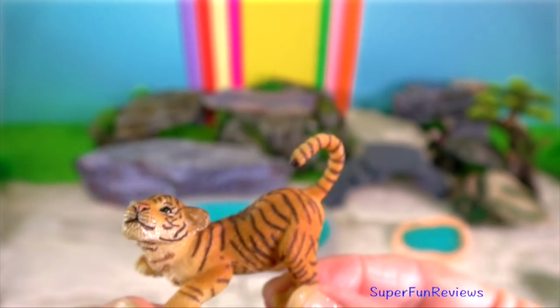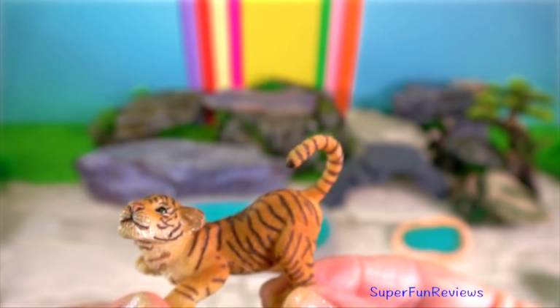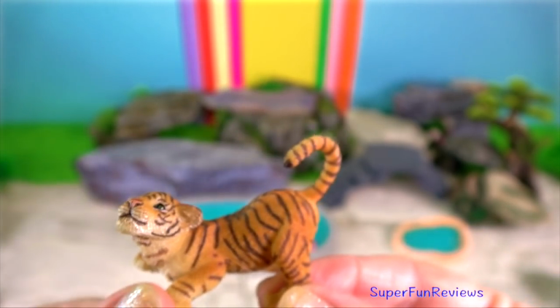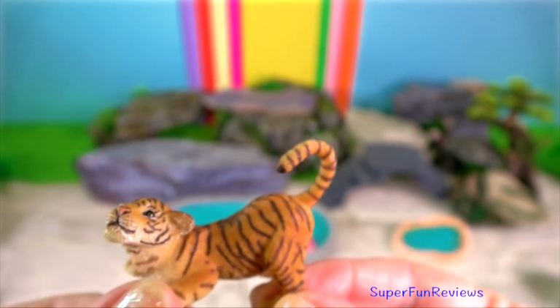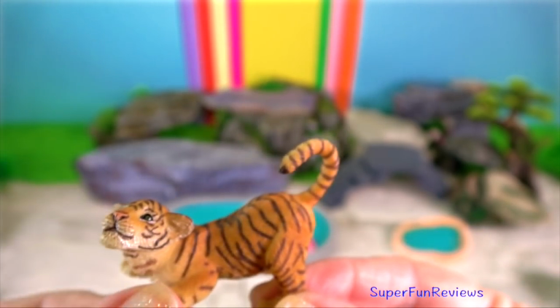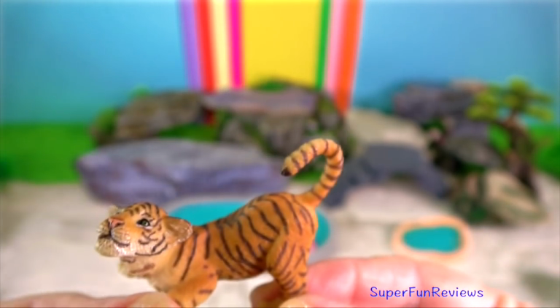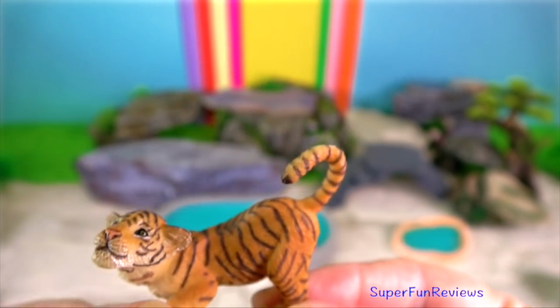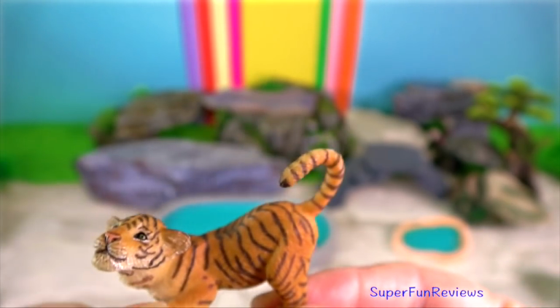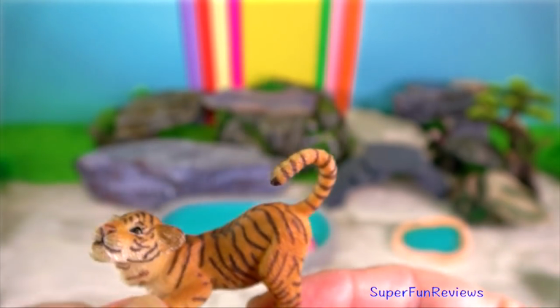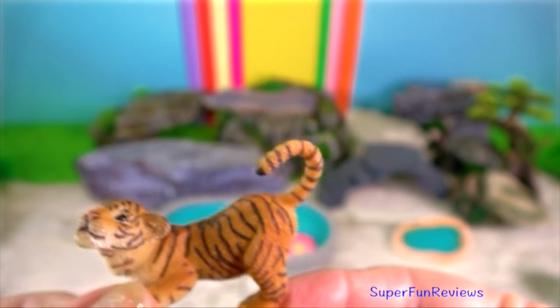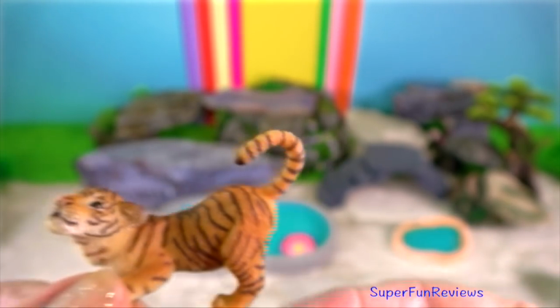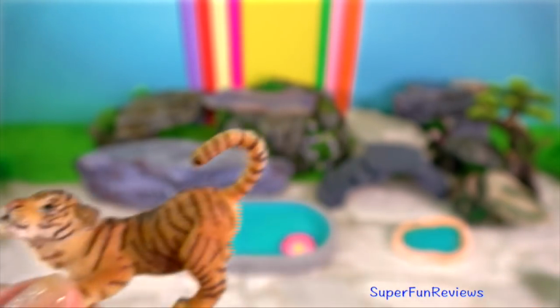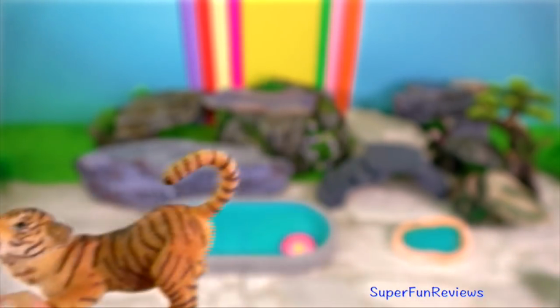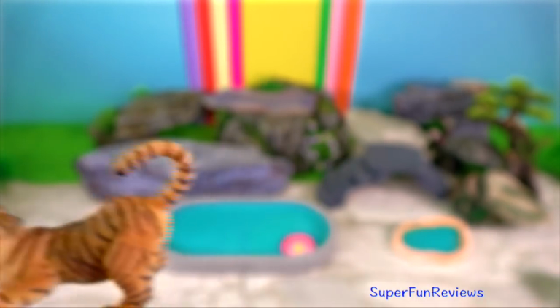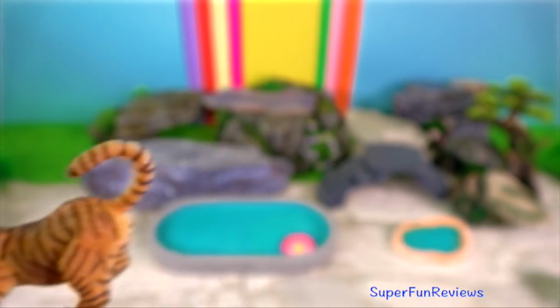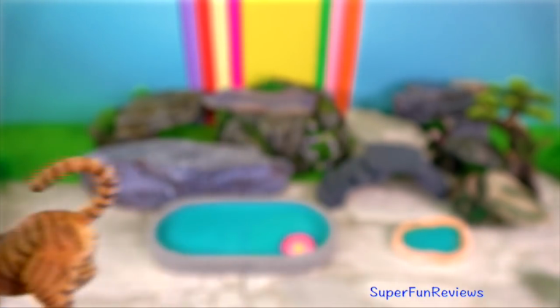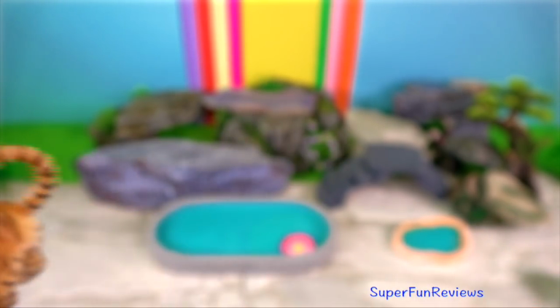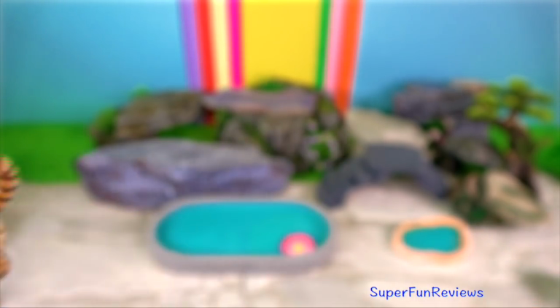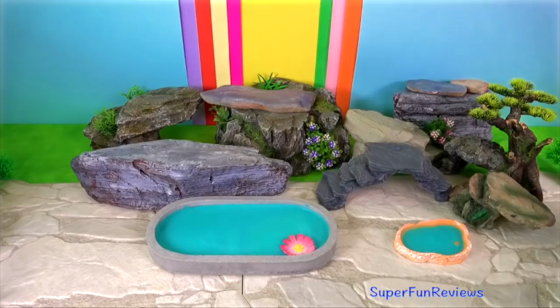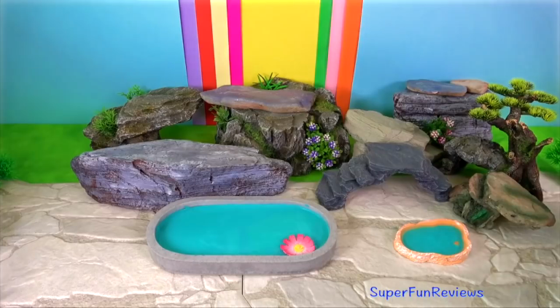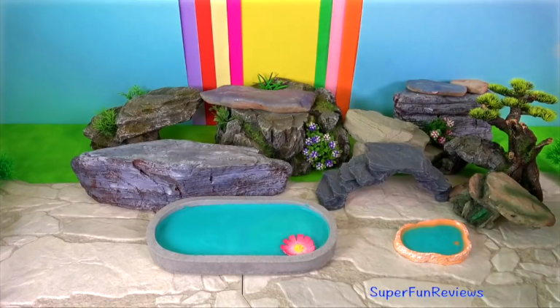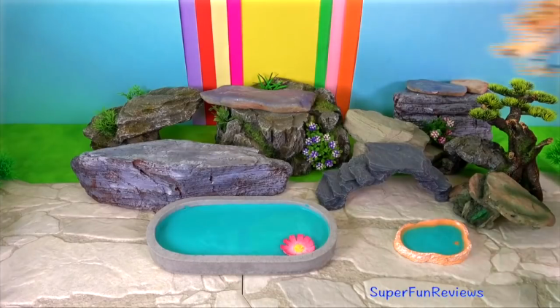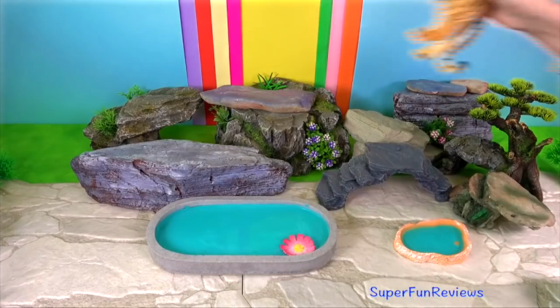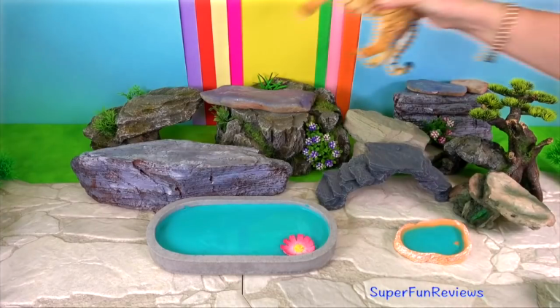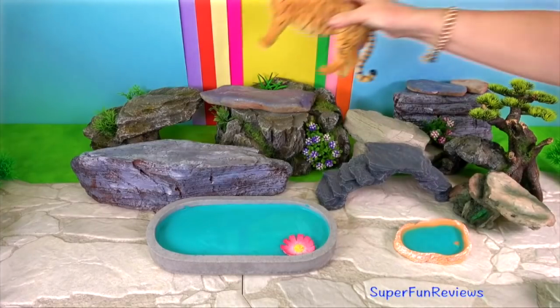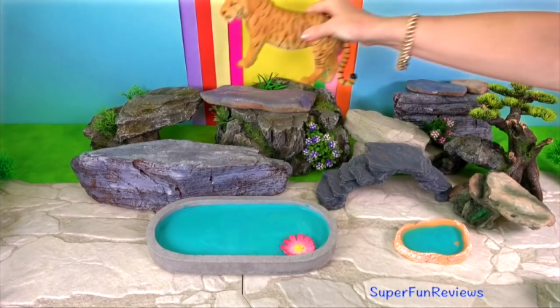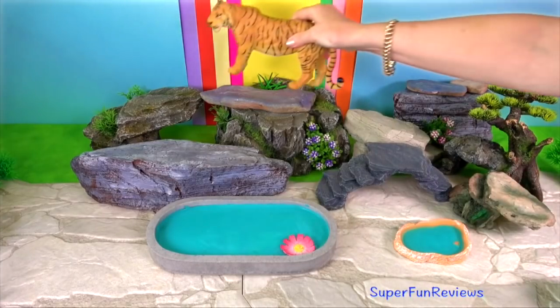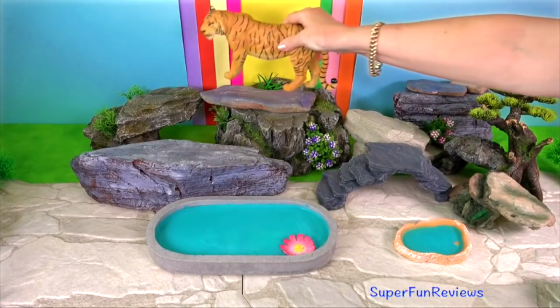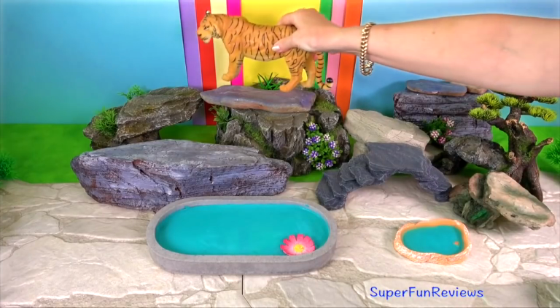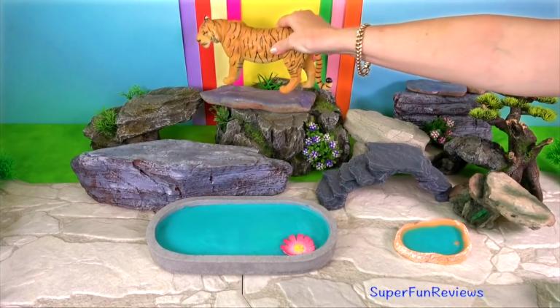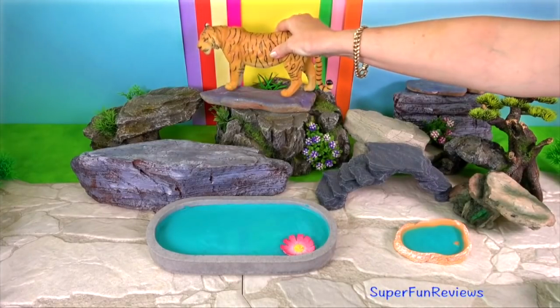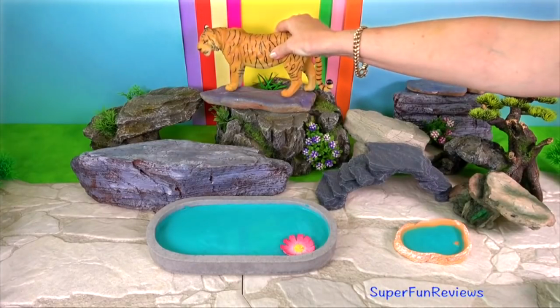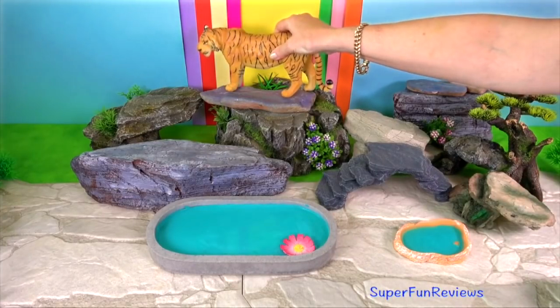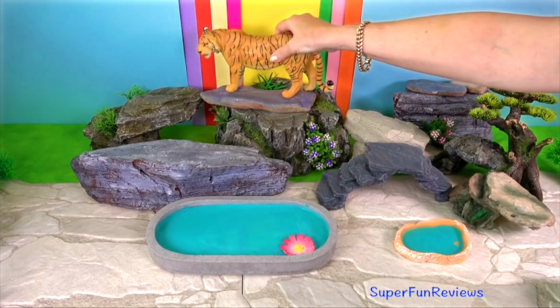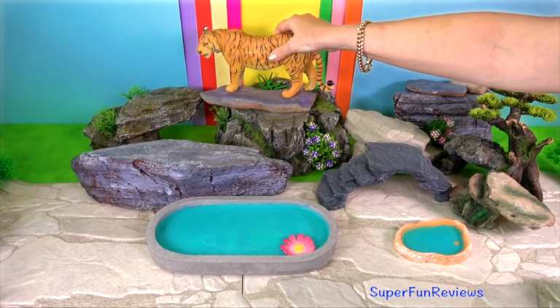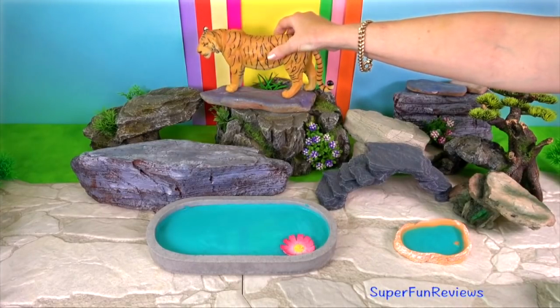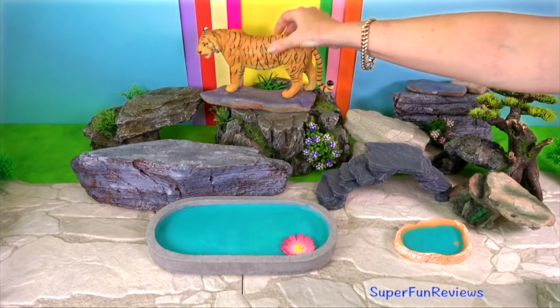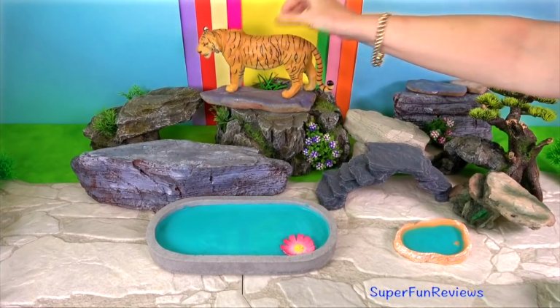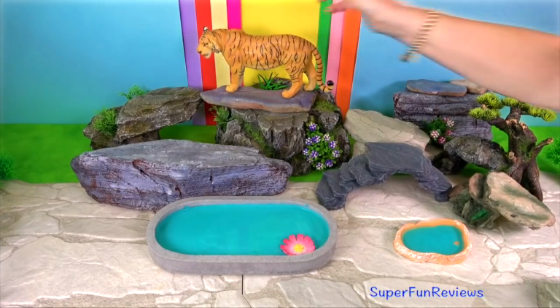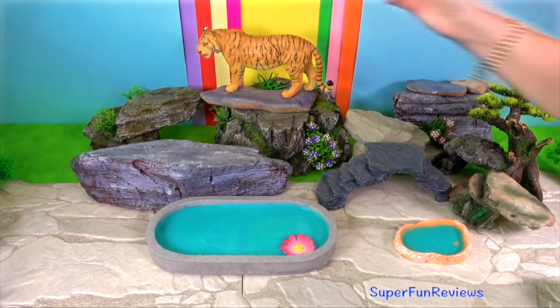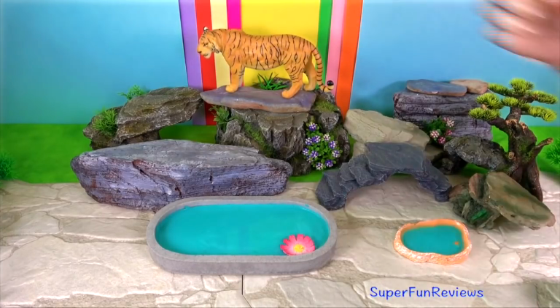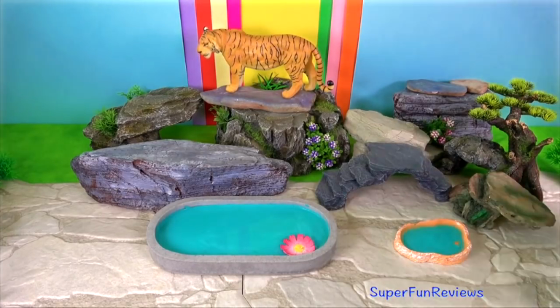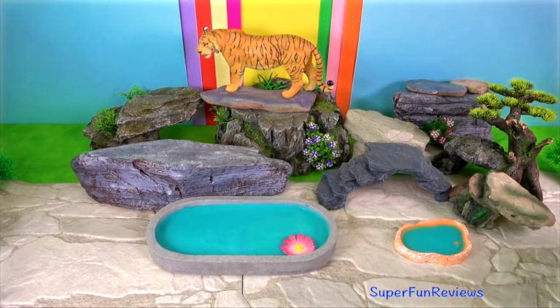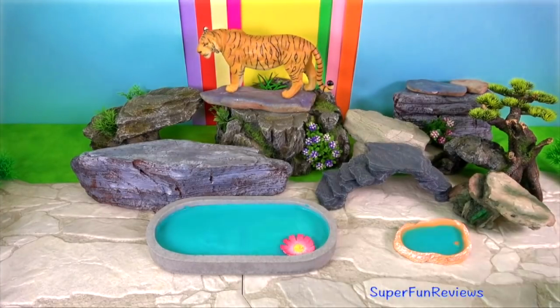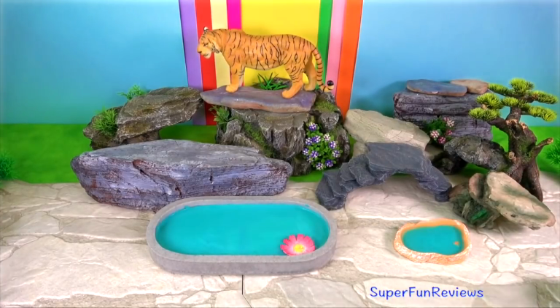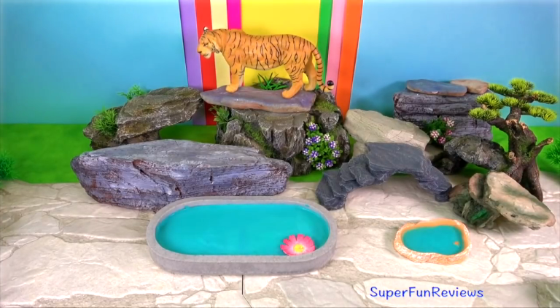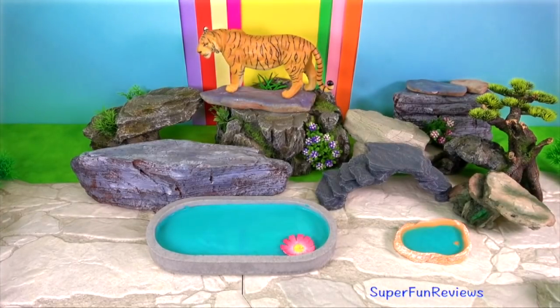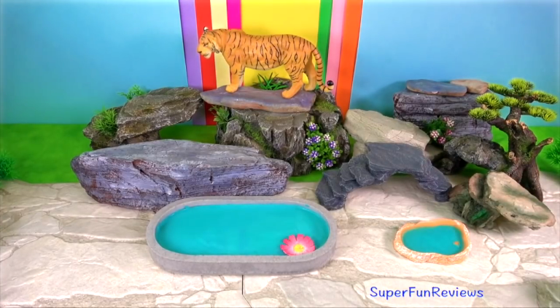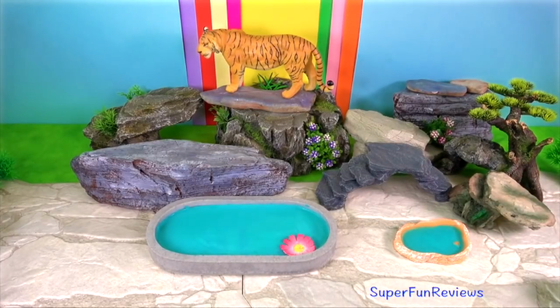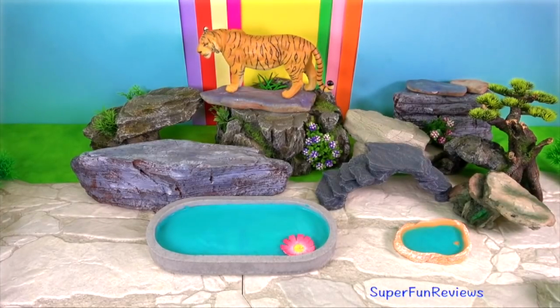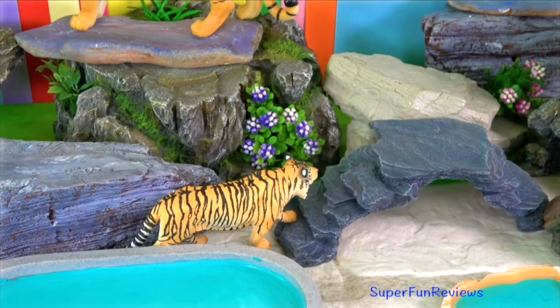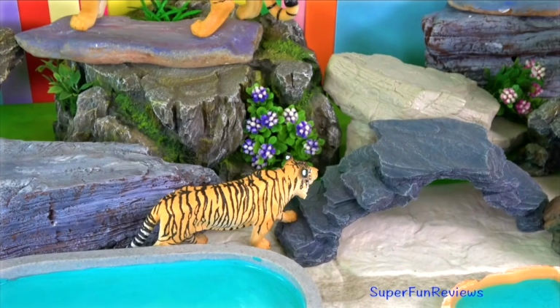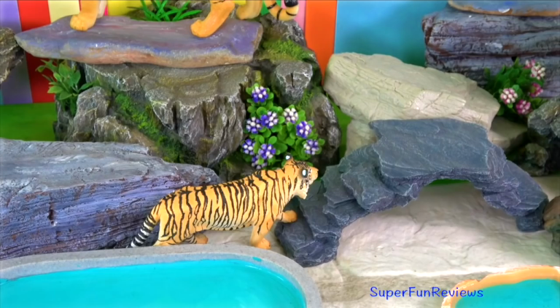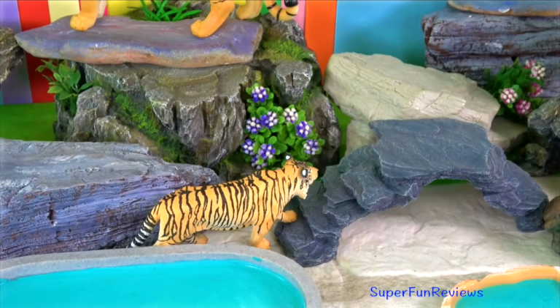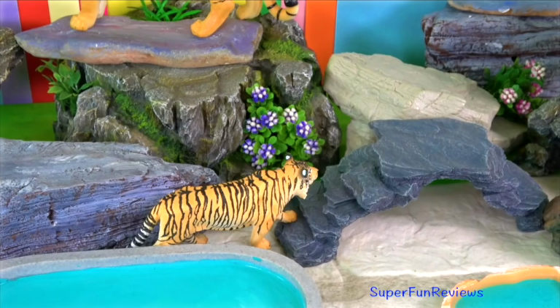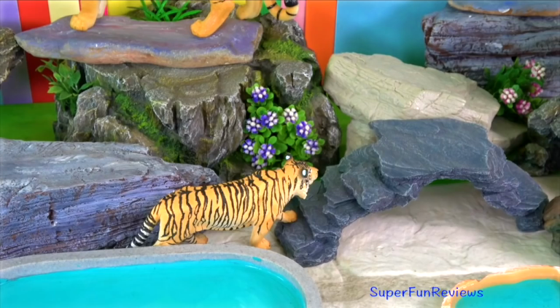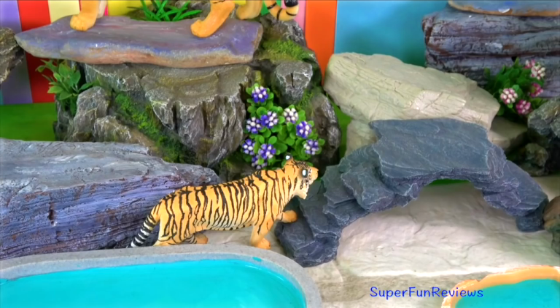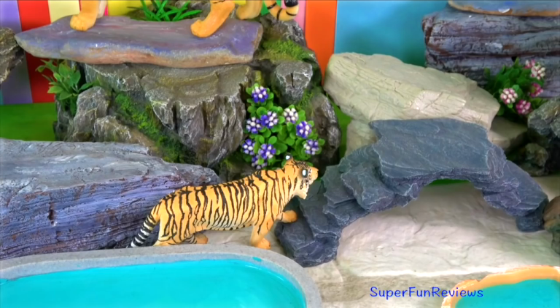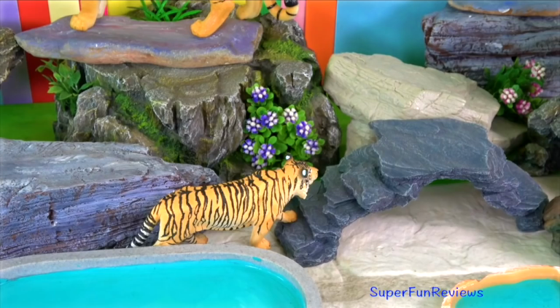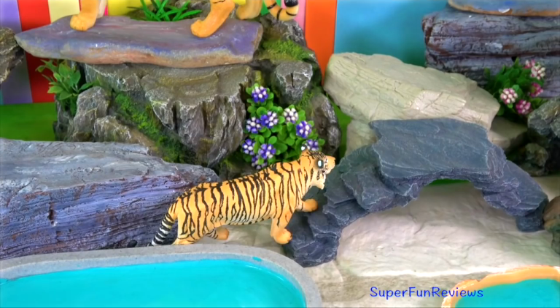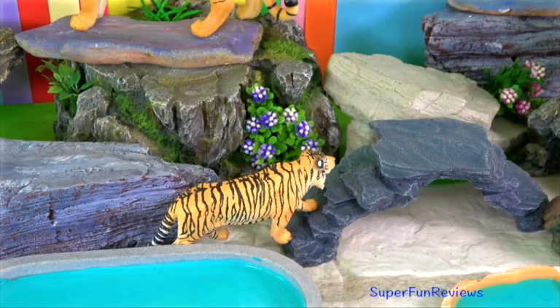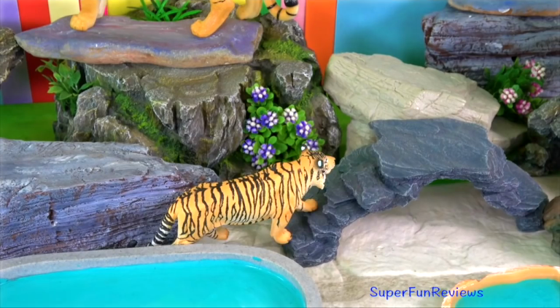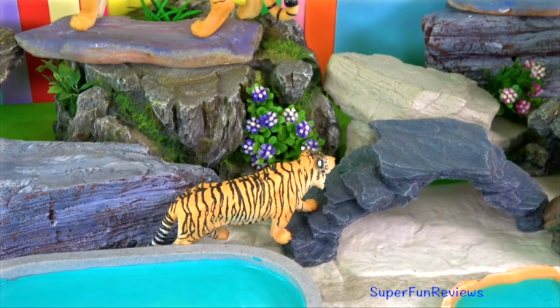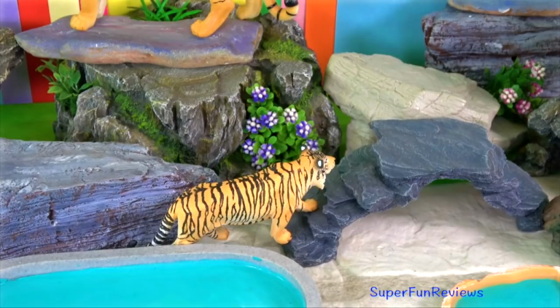Can you tell me how many subspecies of tiger there are? Is it five or six?